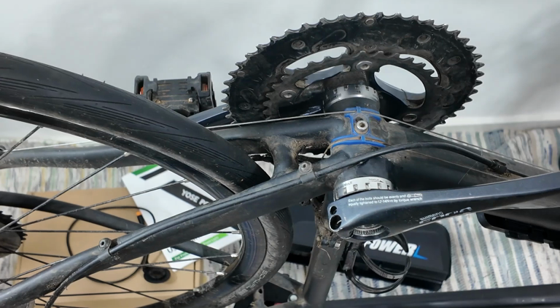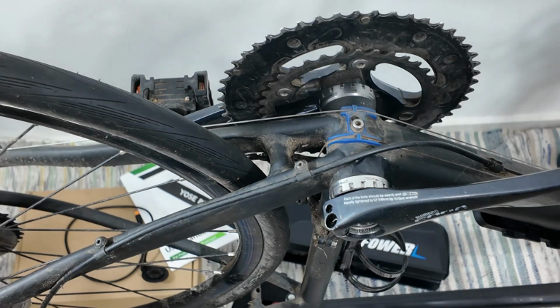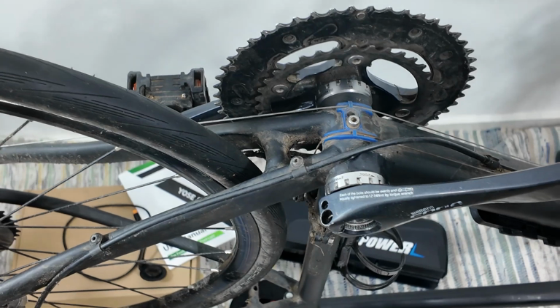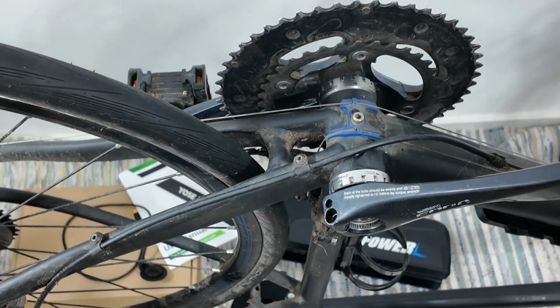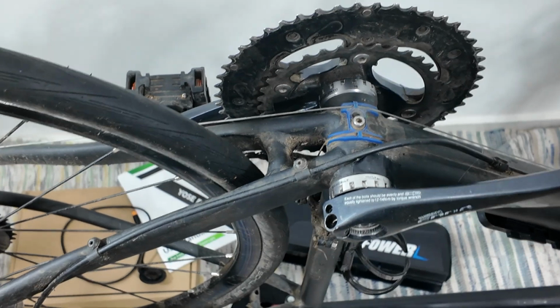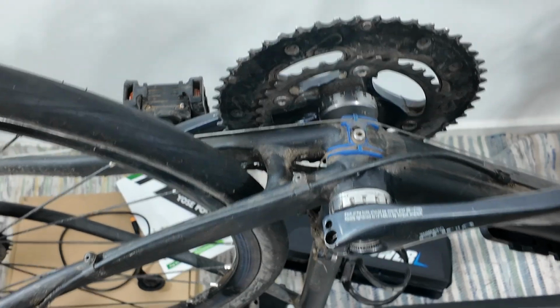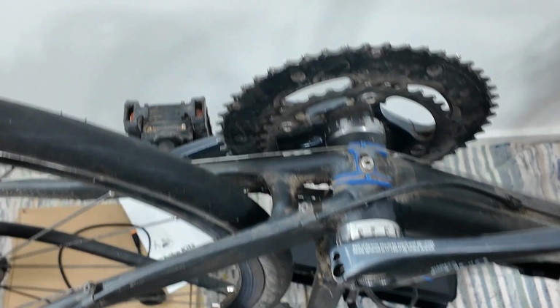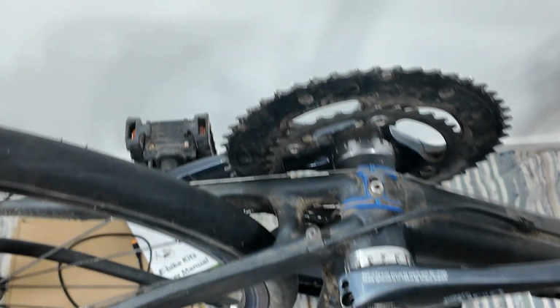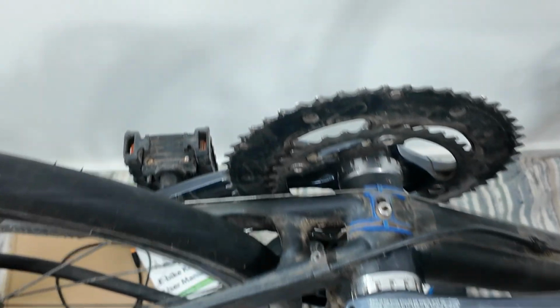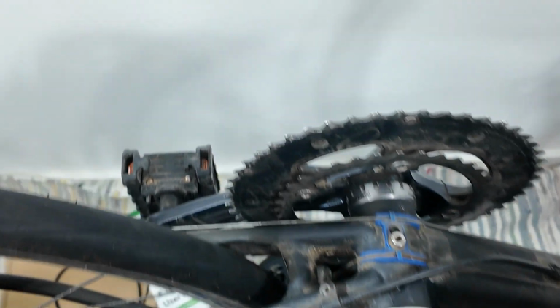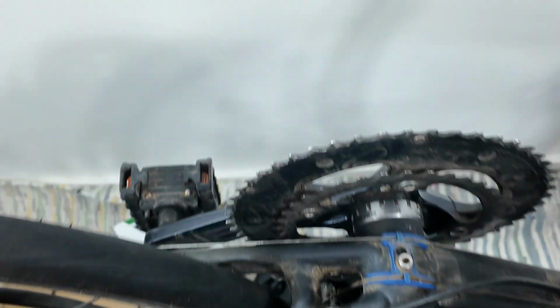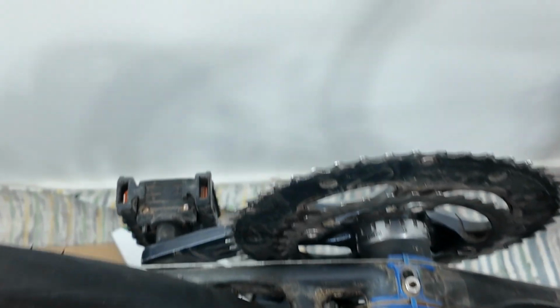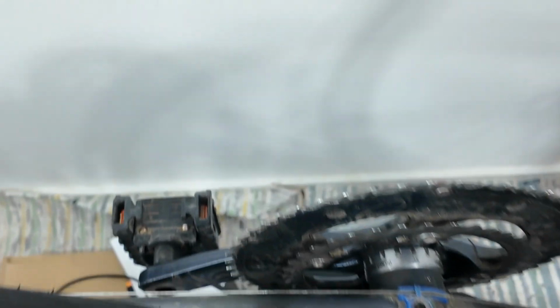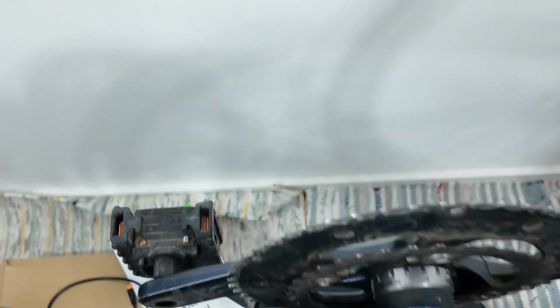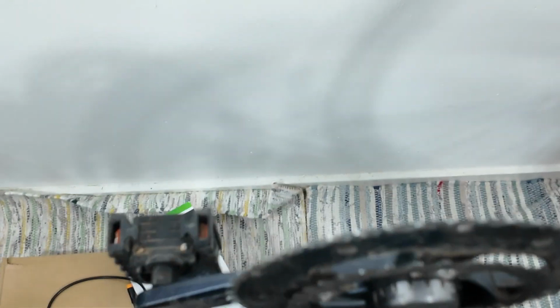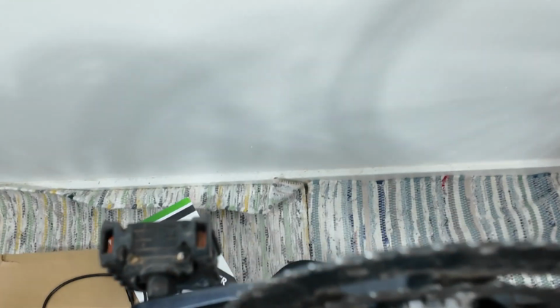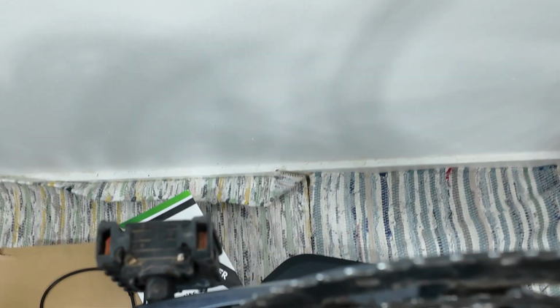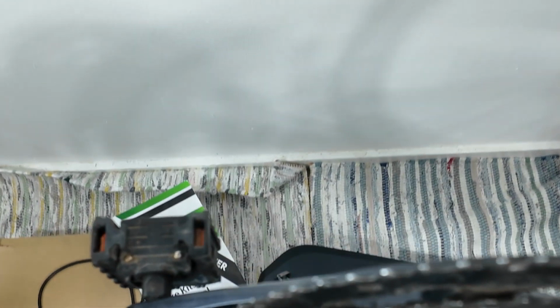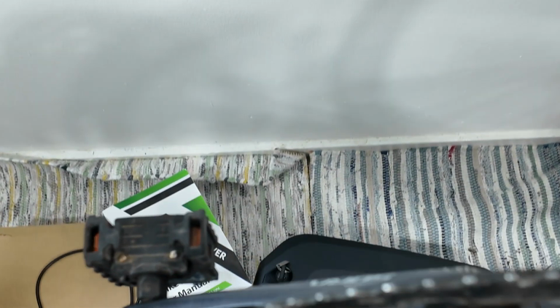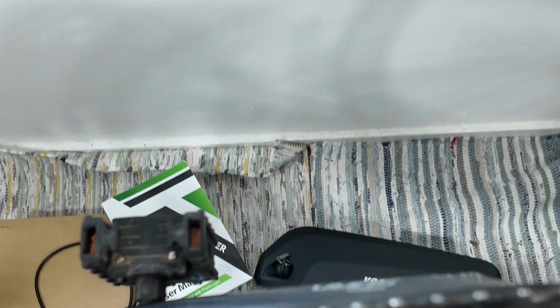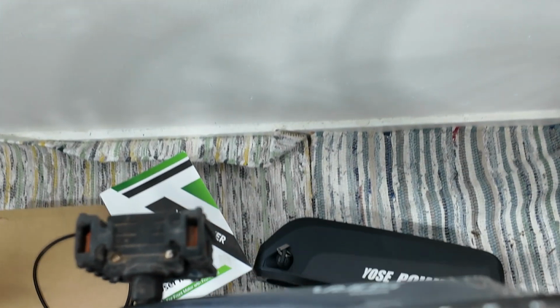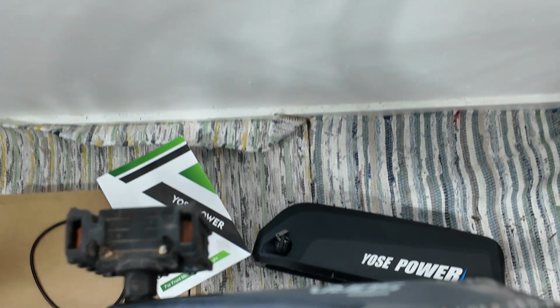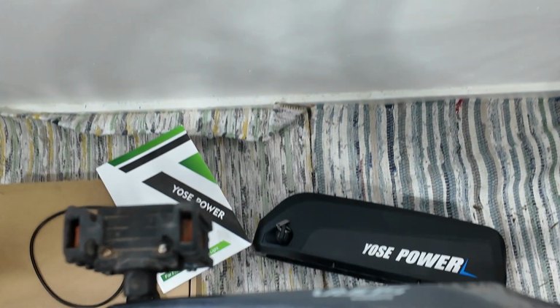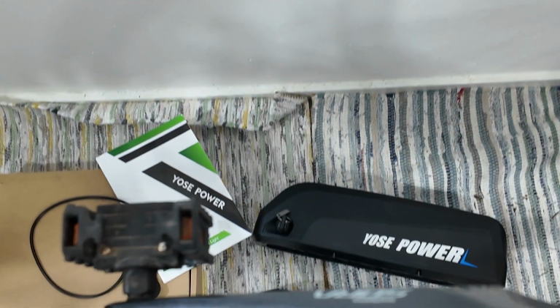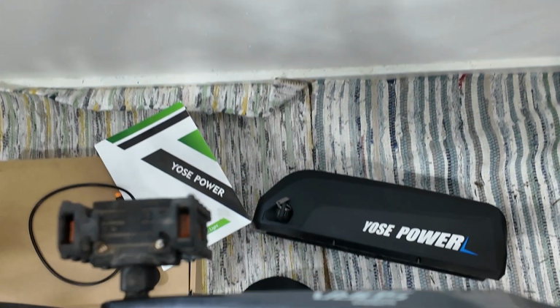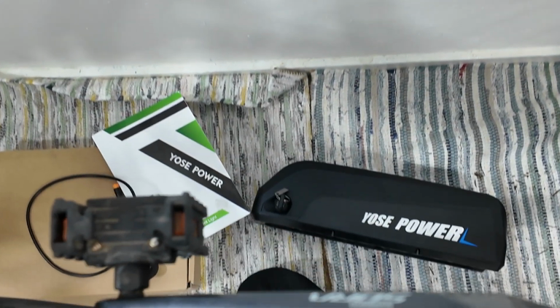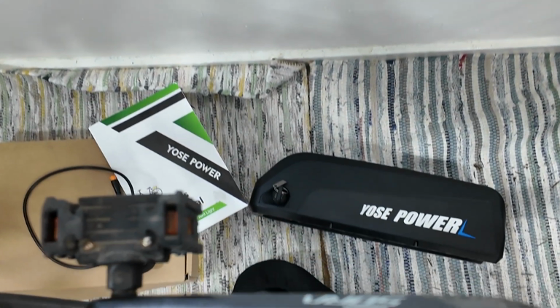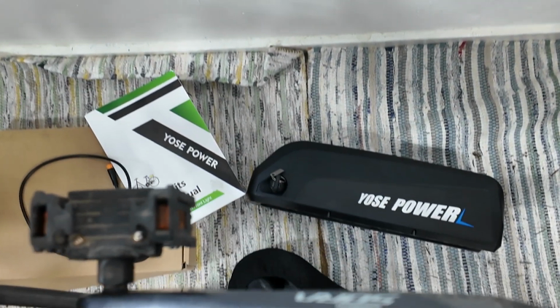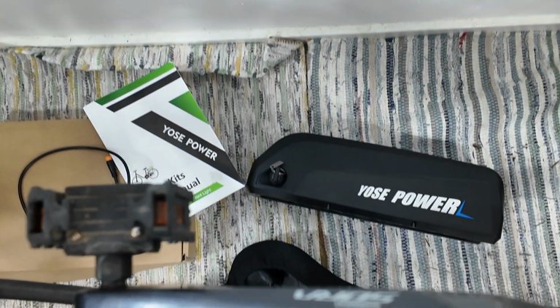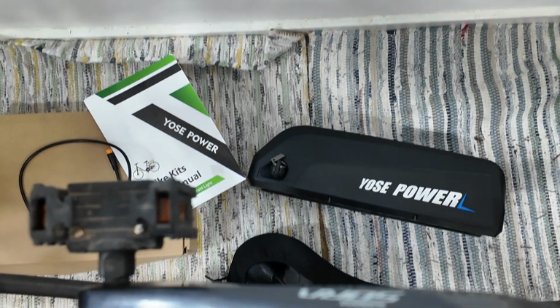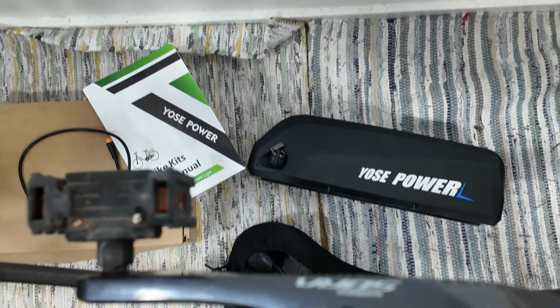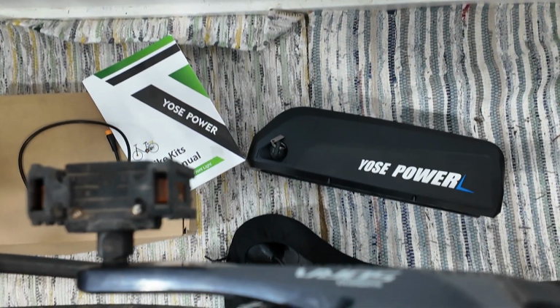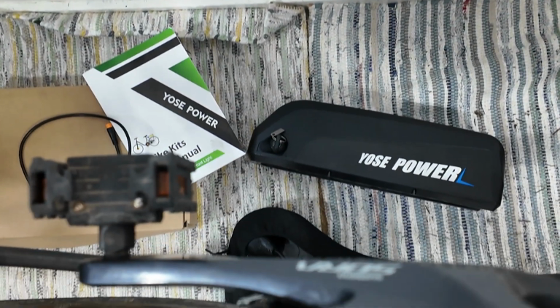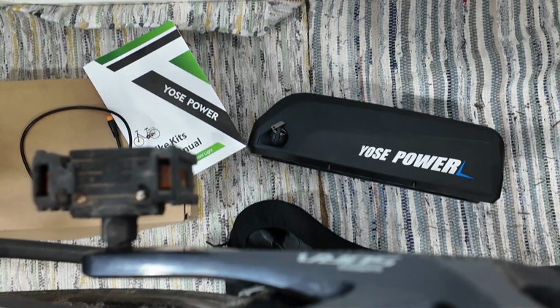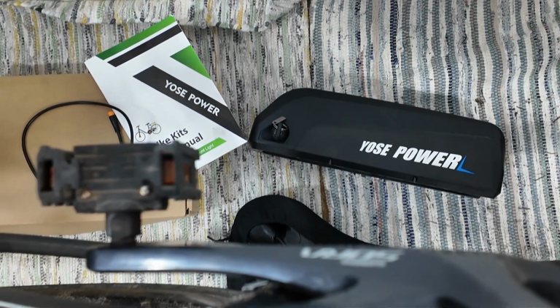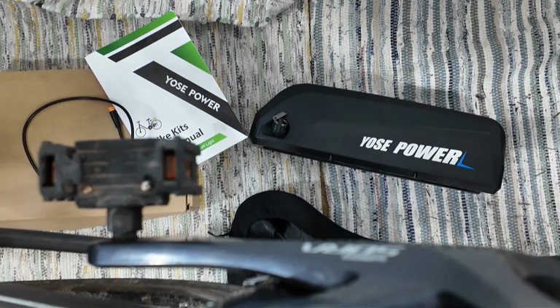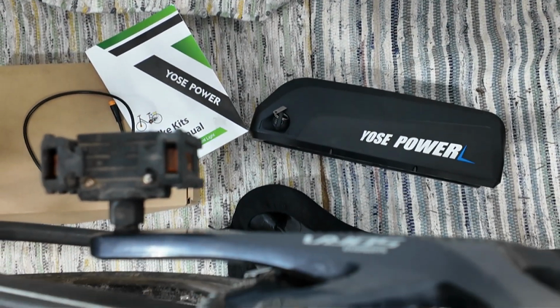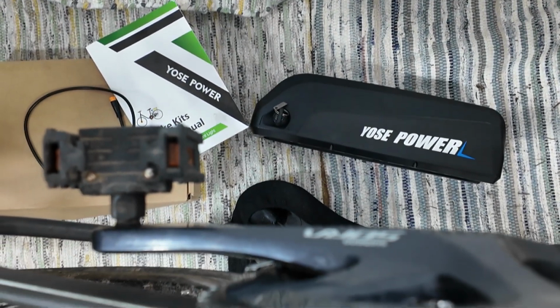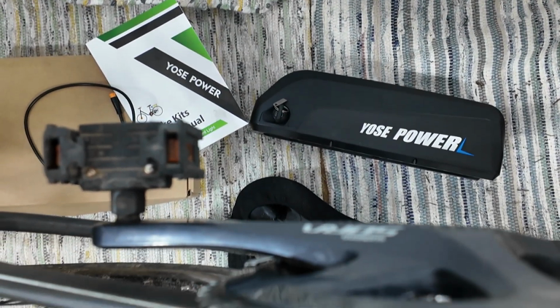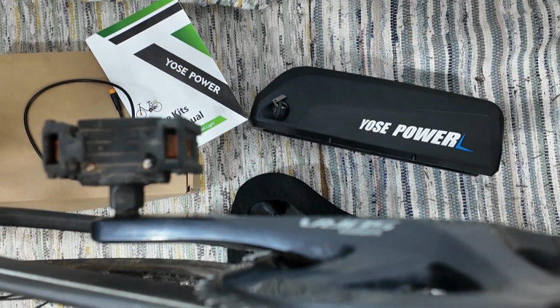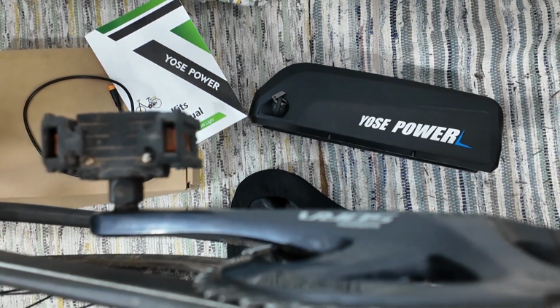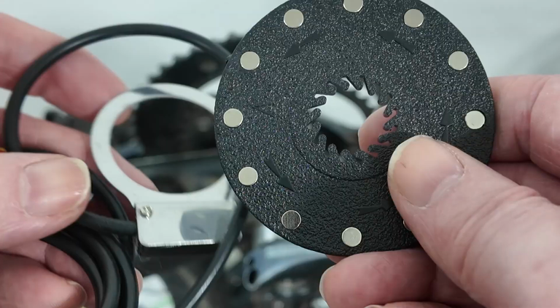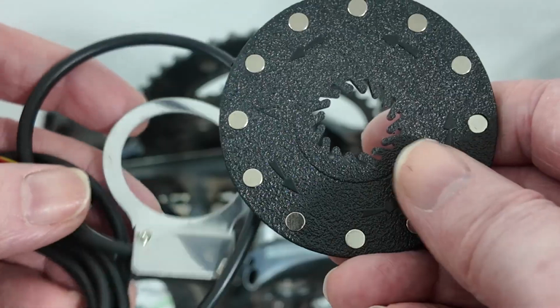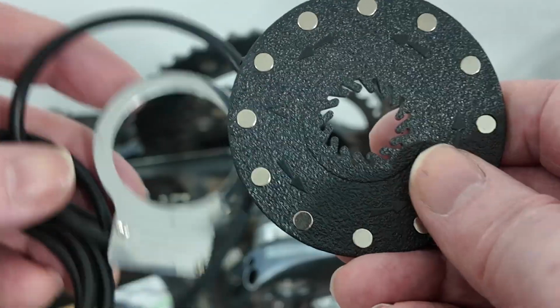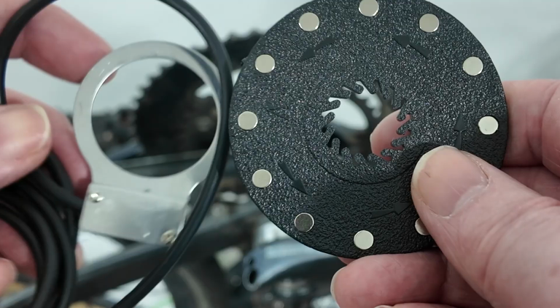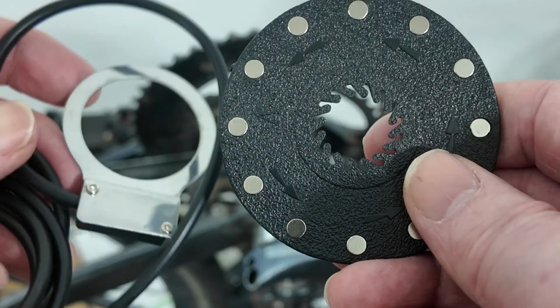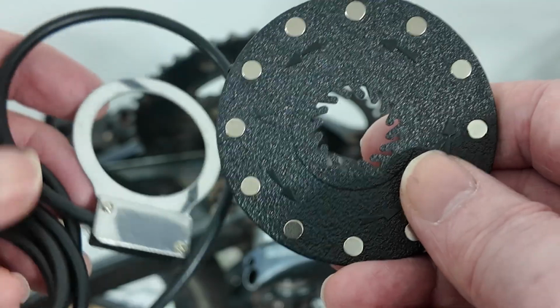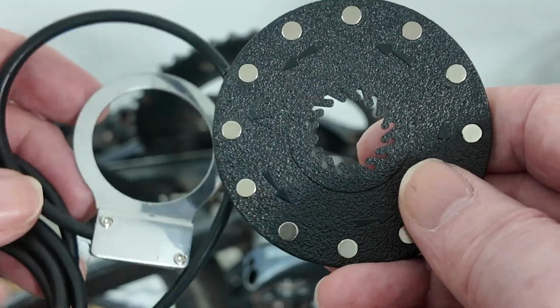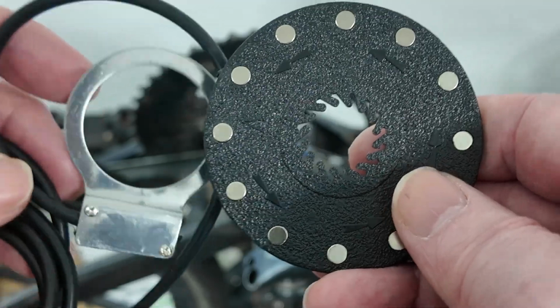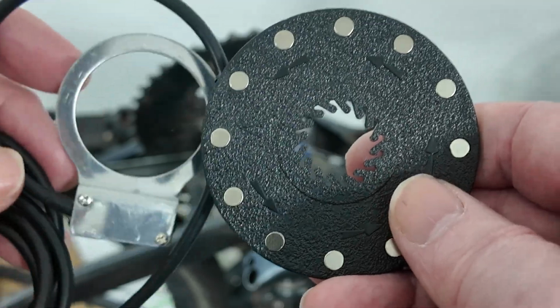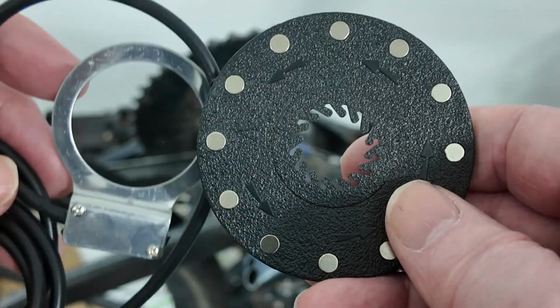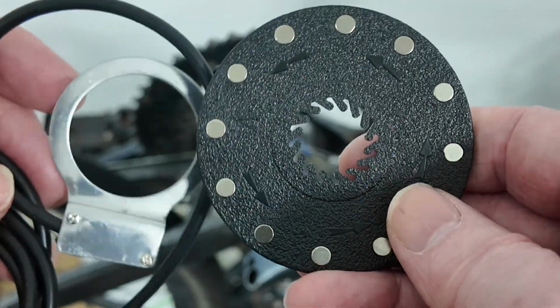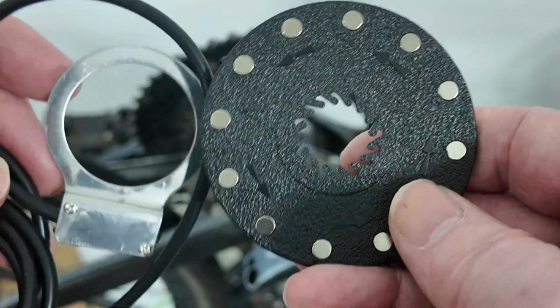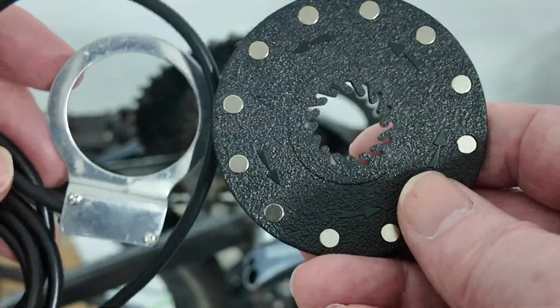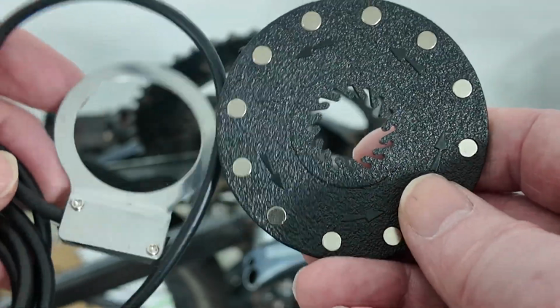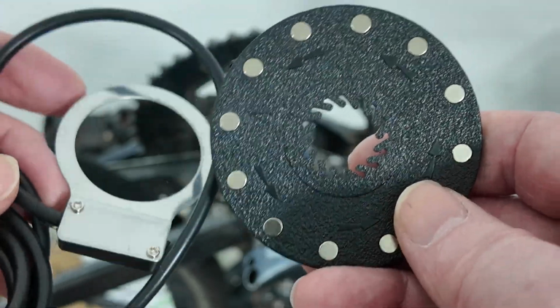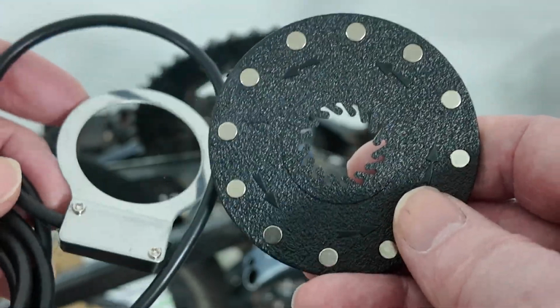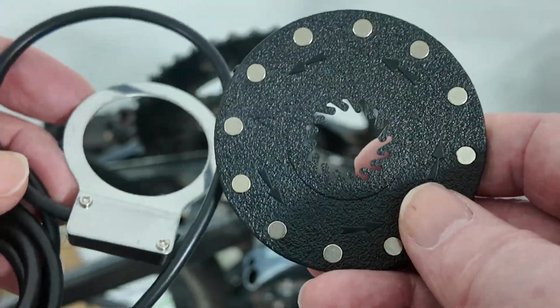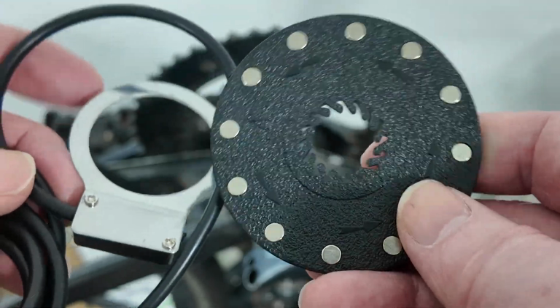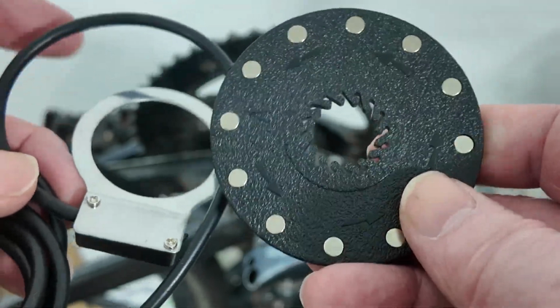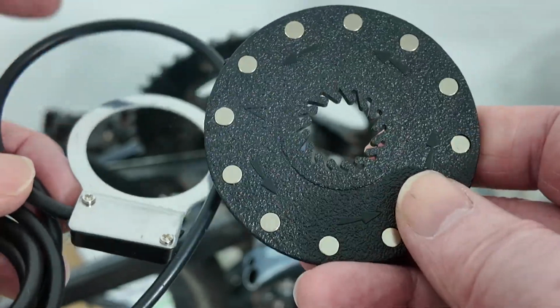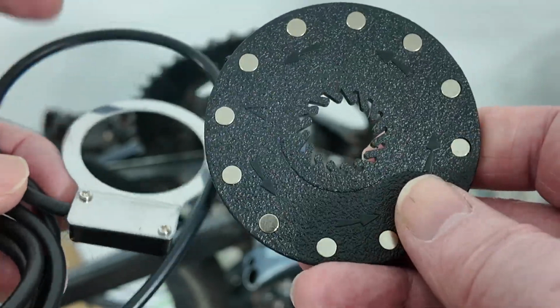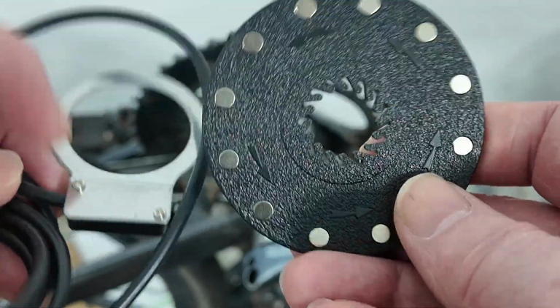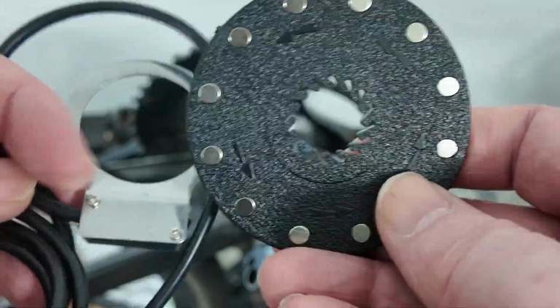If you've bought an e-bike kit, you need to put a pedal assist sensor on it.